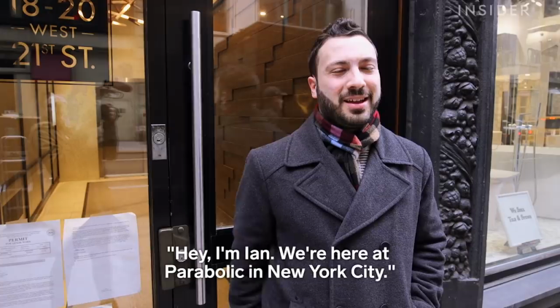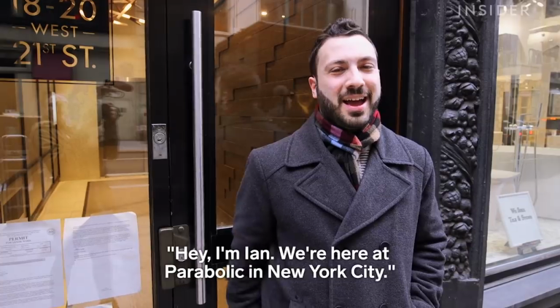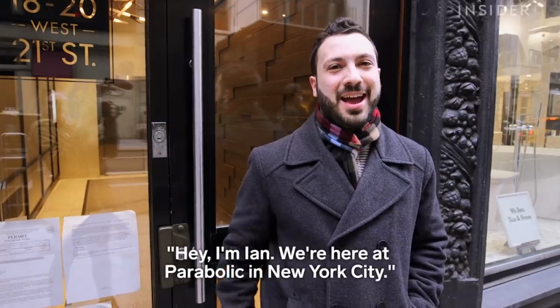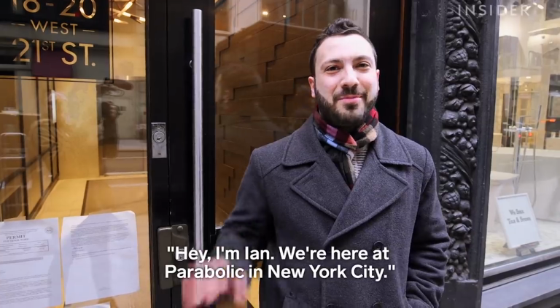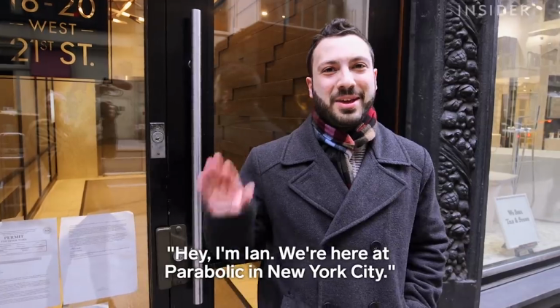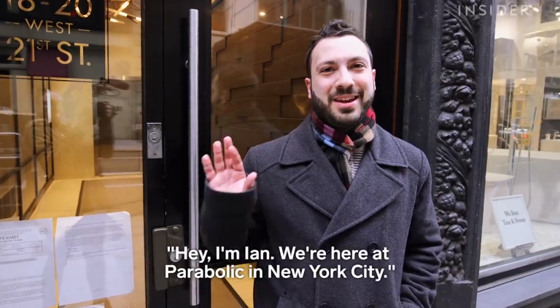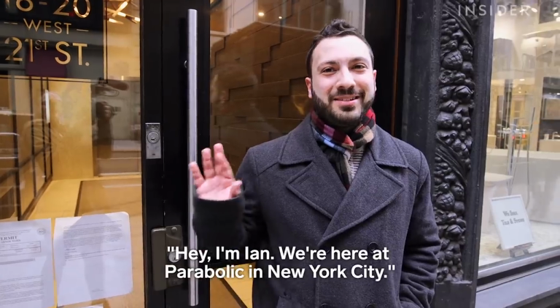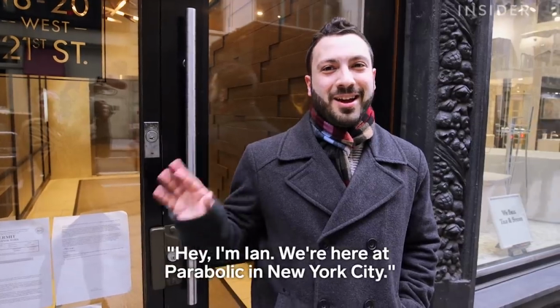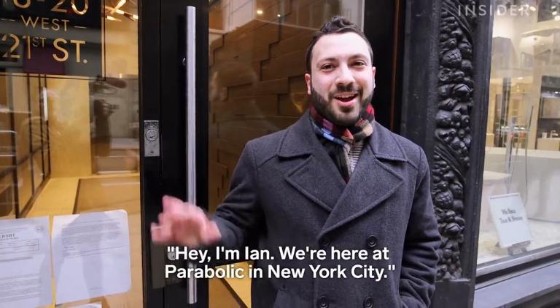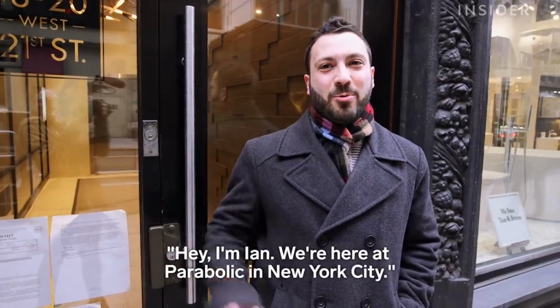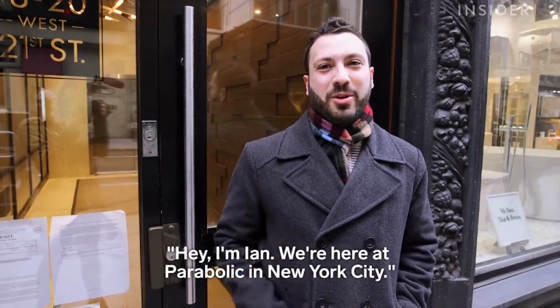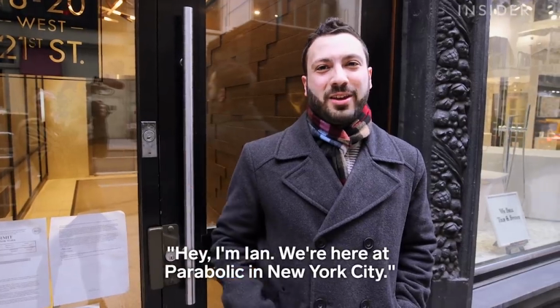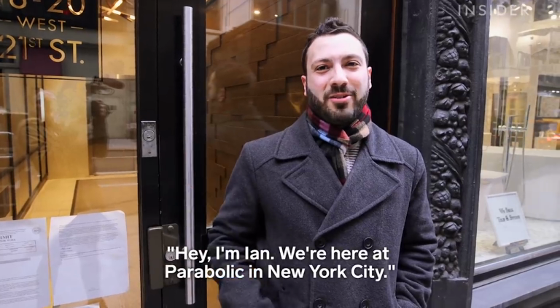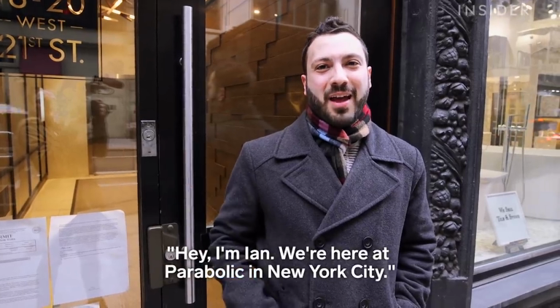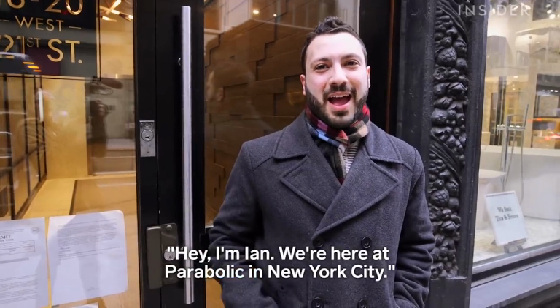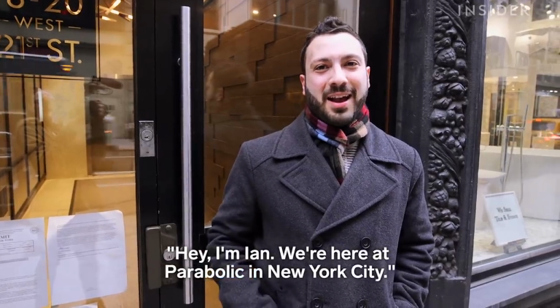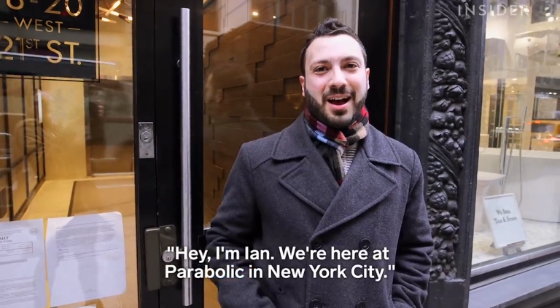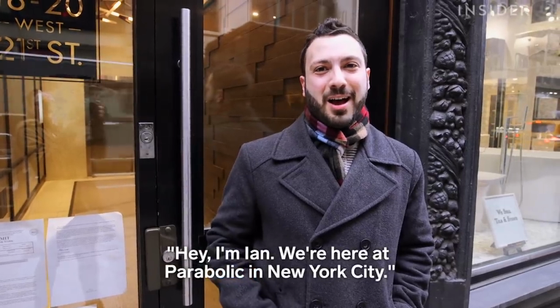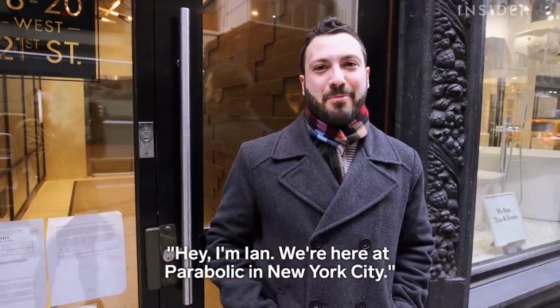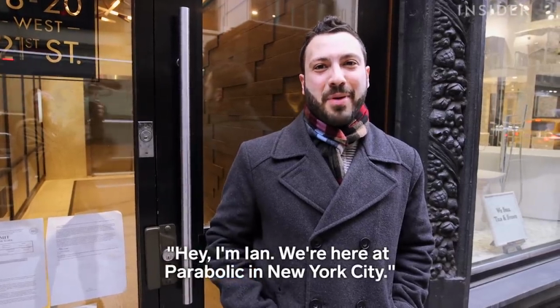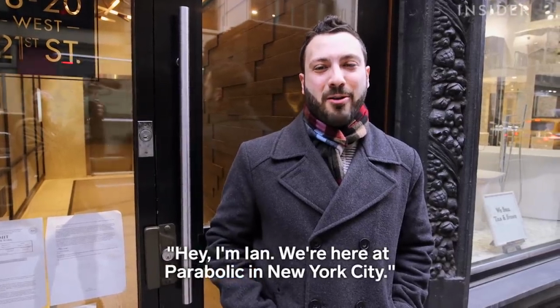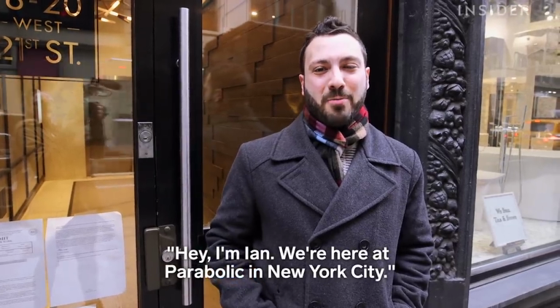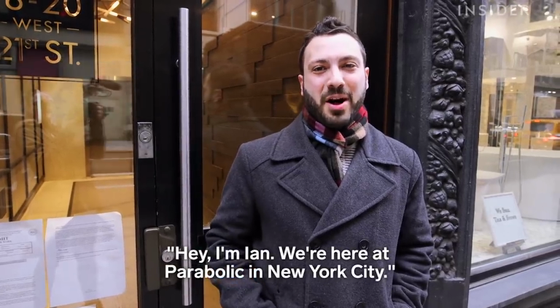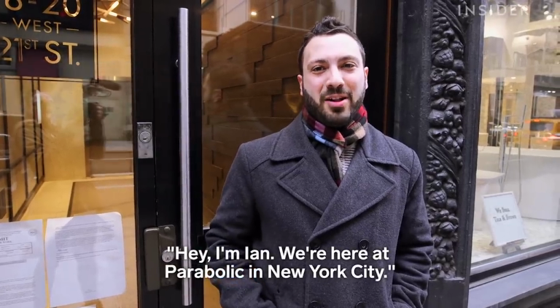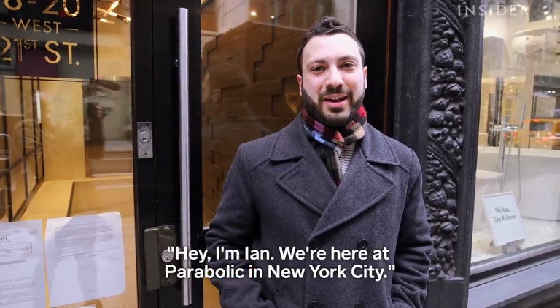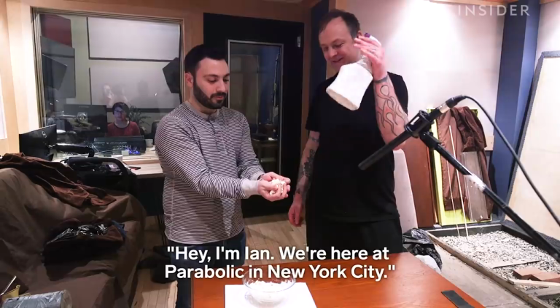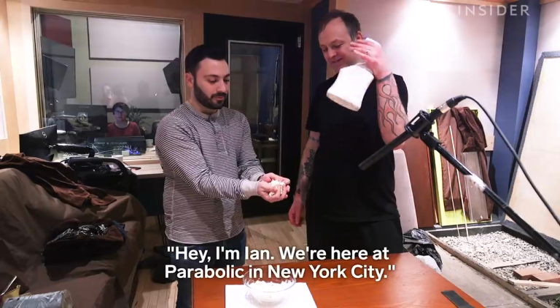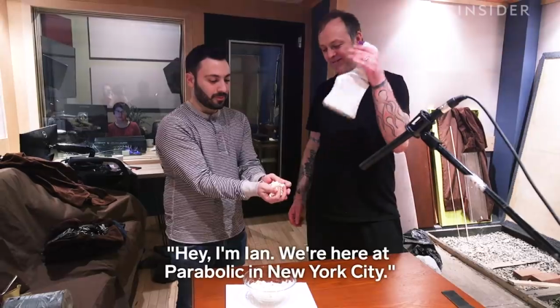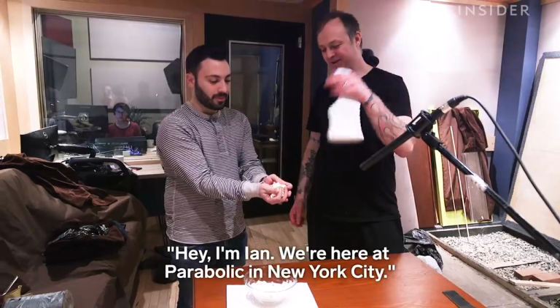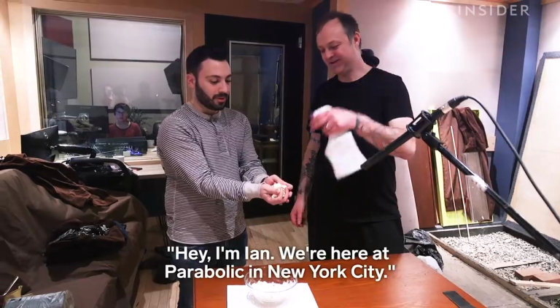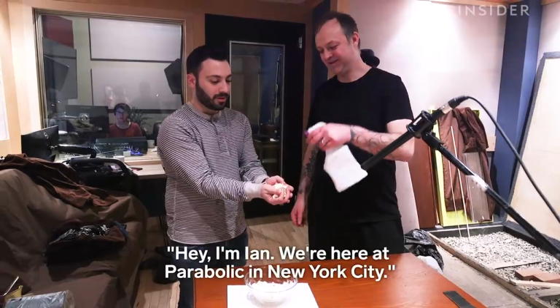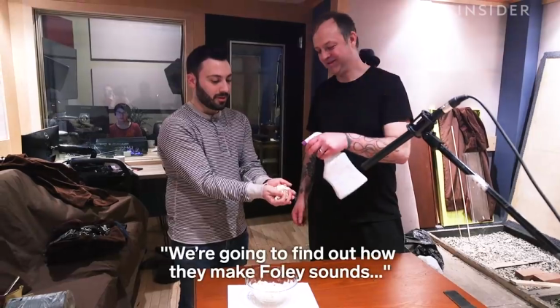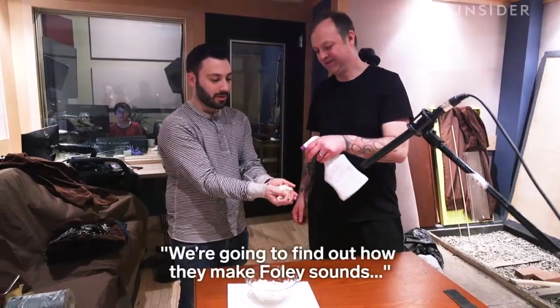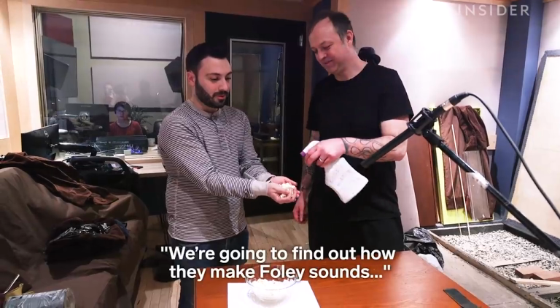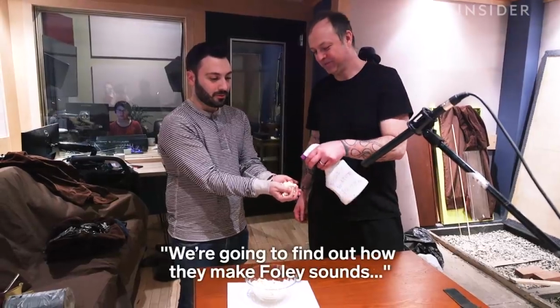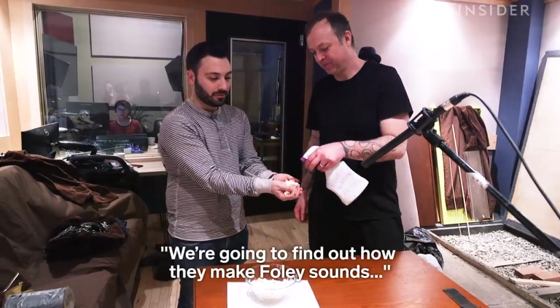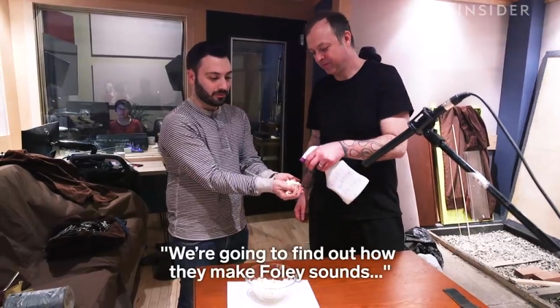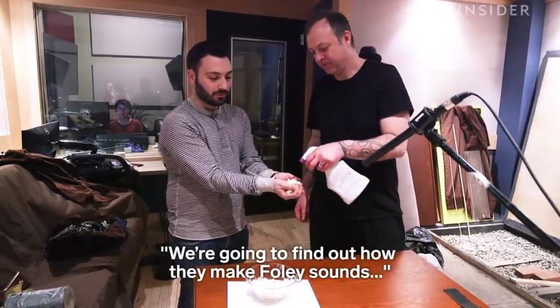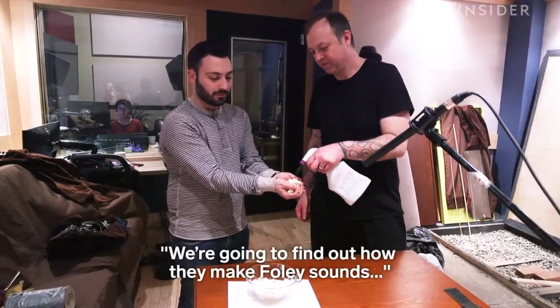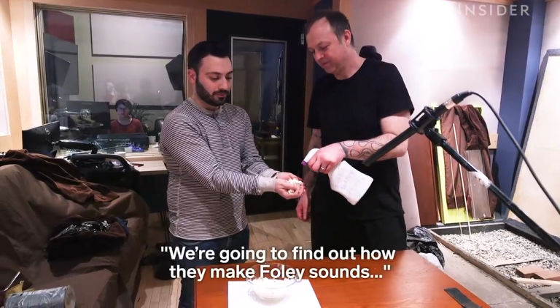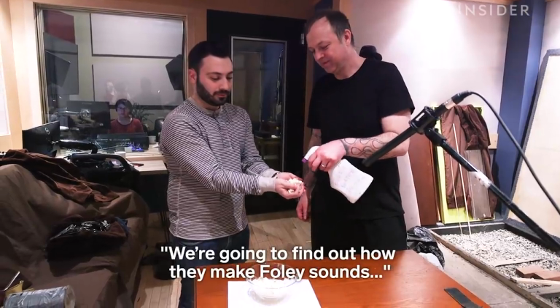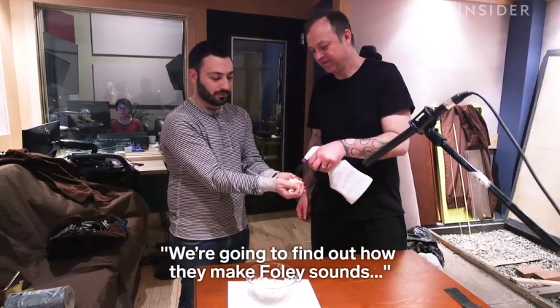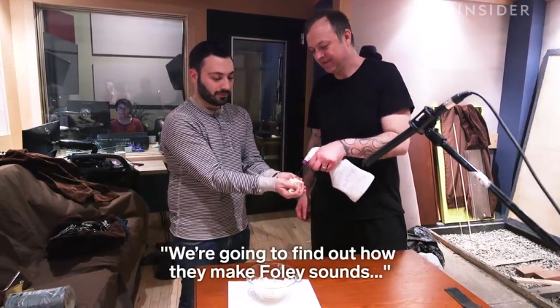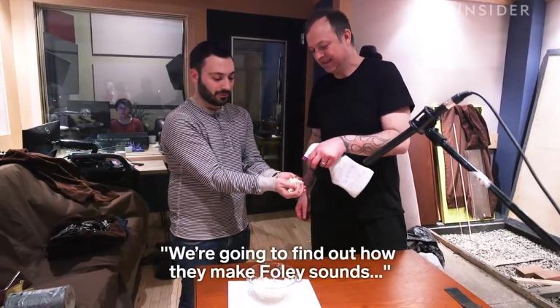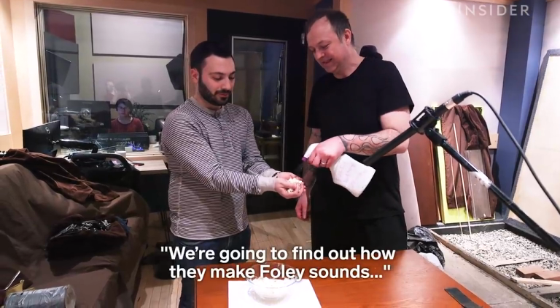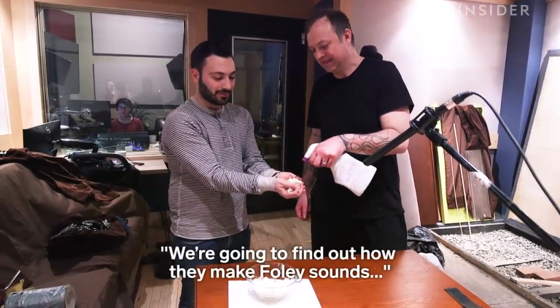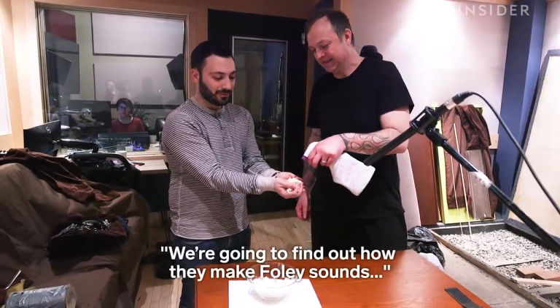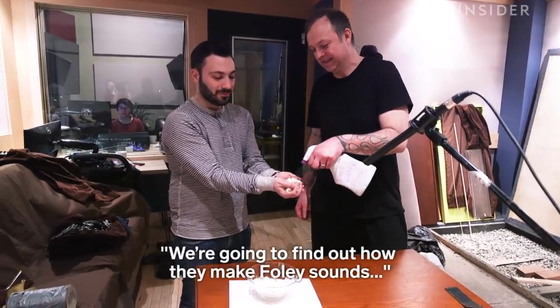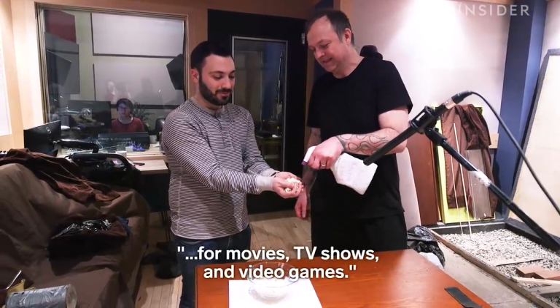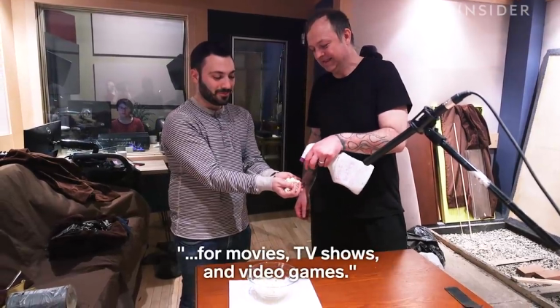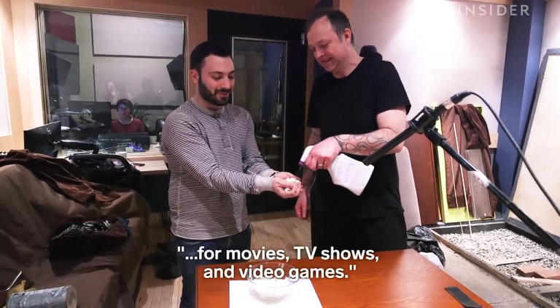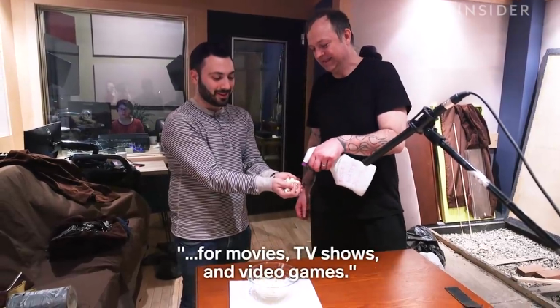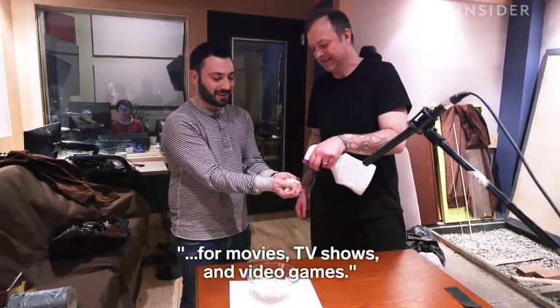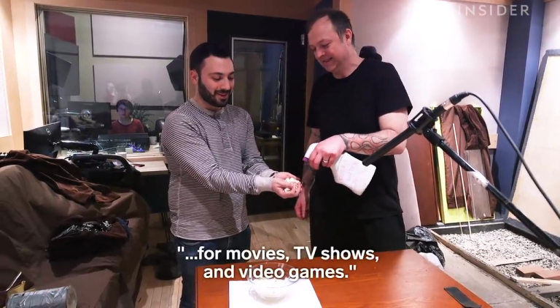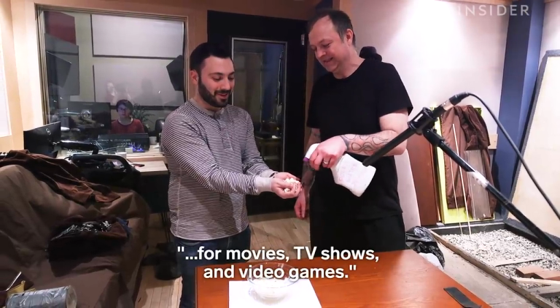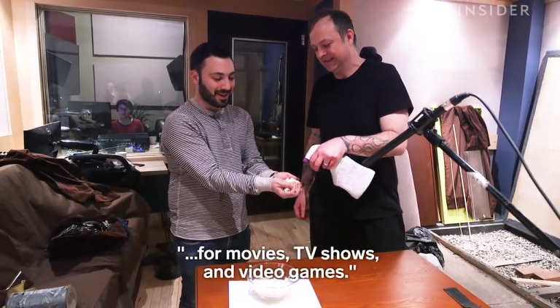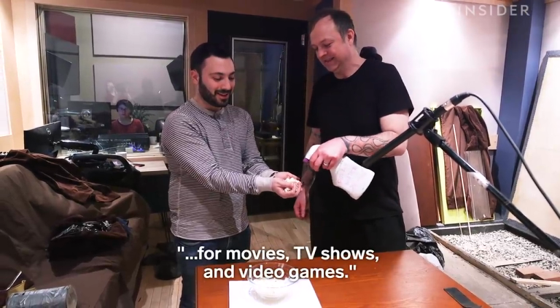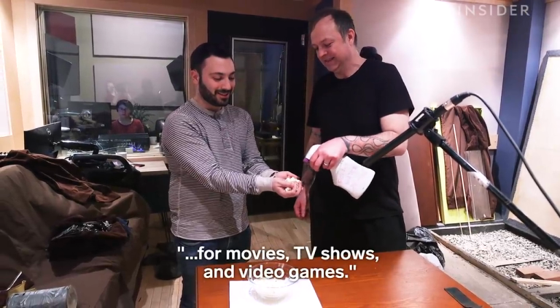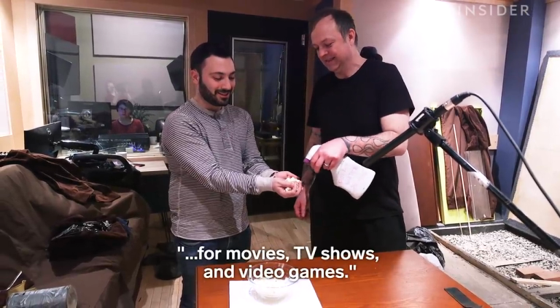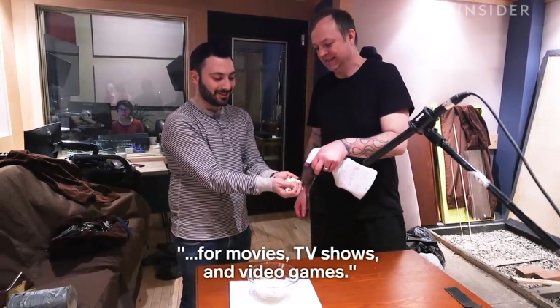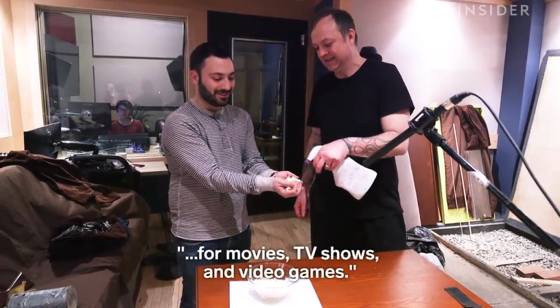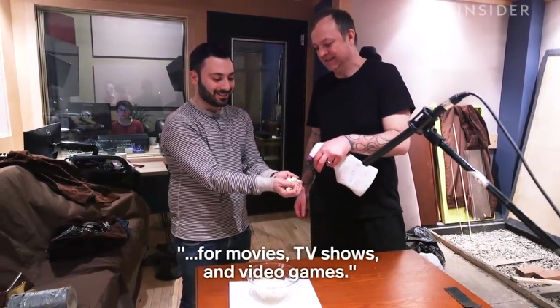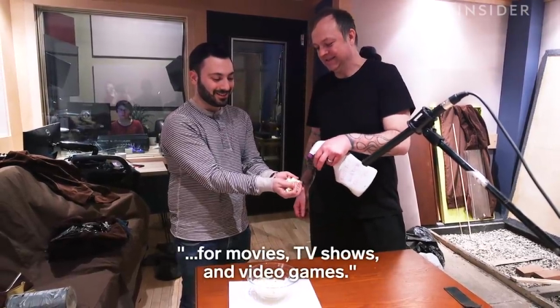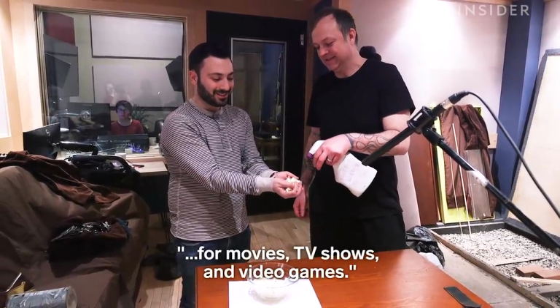Hey, I'm Ian. We're here at Parabolic in New York City. We're going to find out how they make Foley sounds for movies, TV shows, and video games.